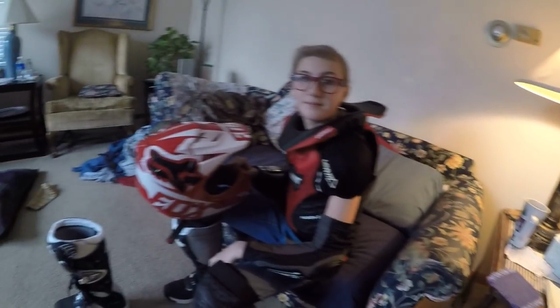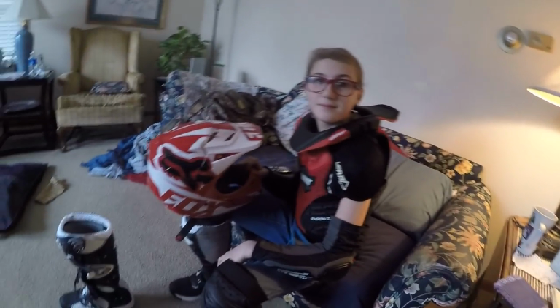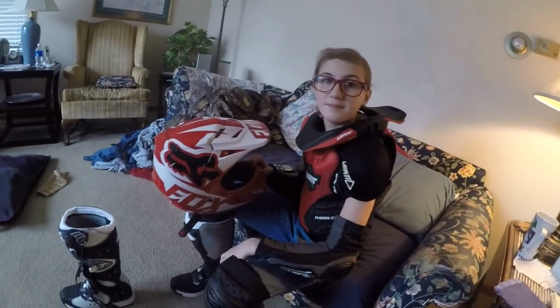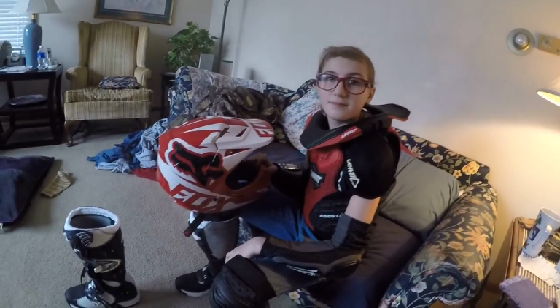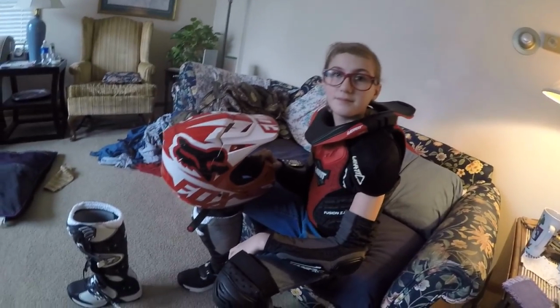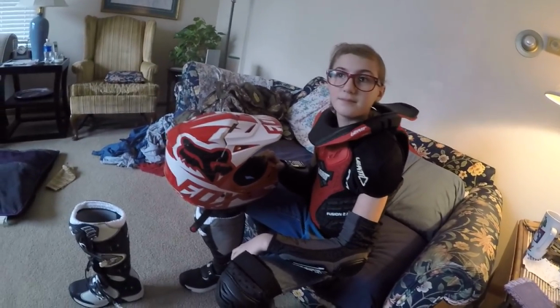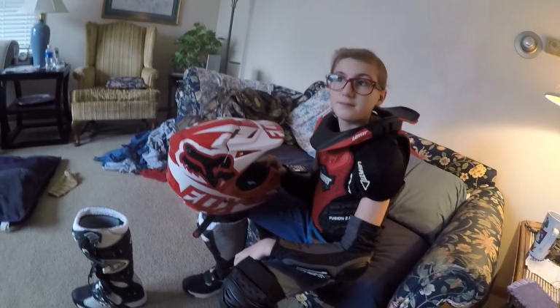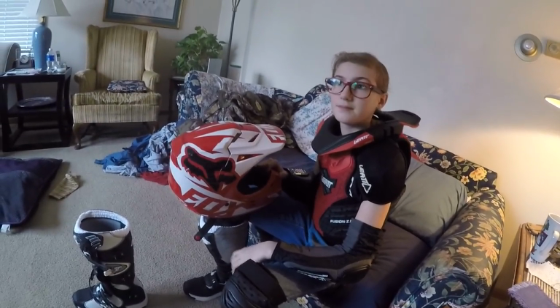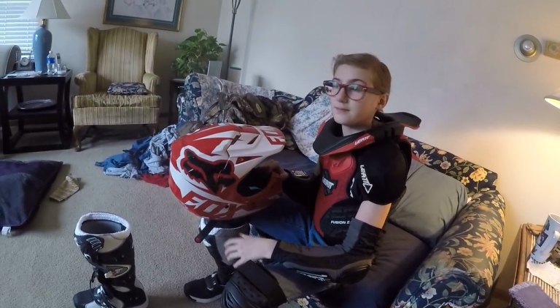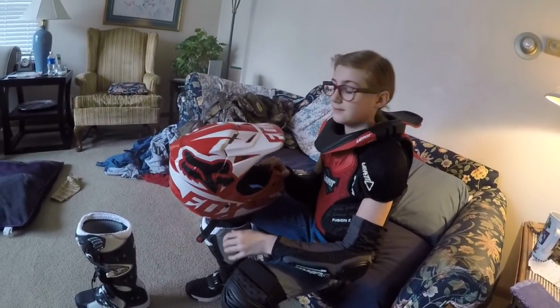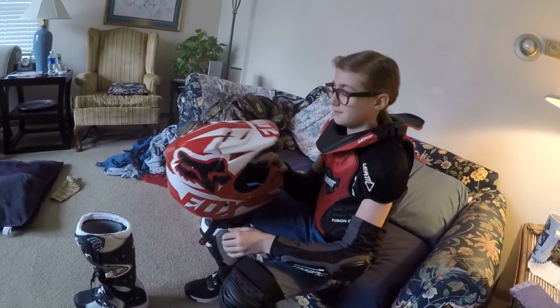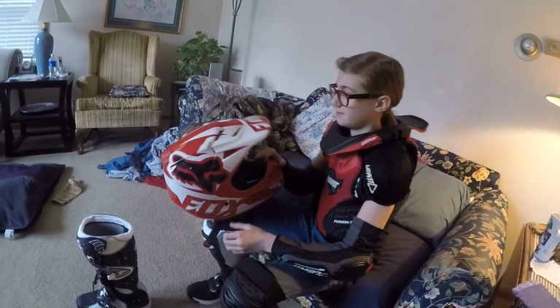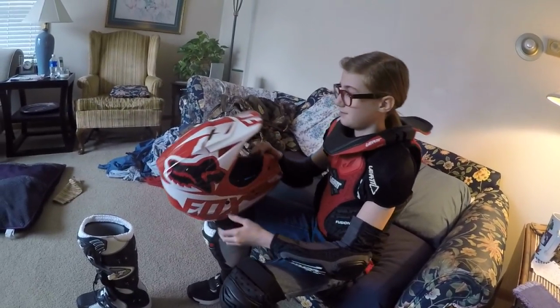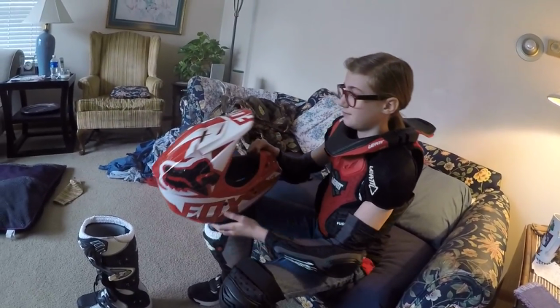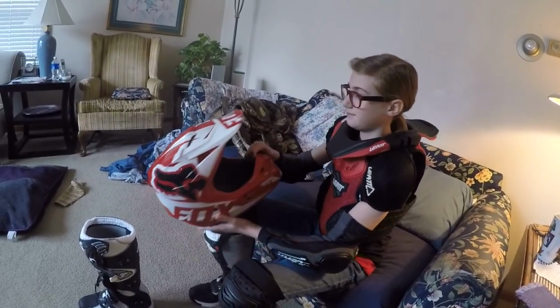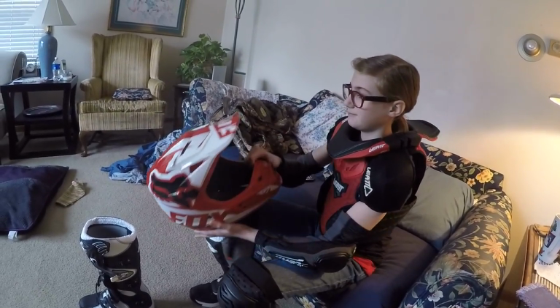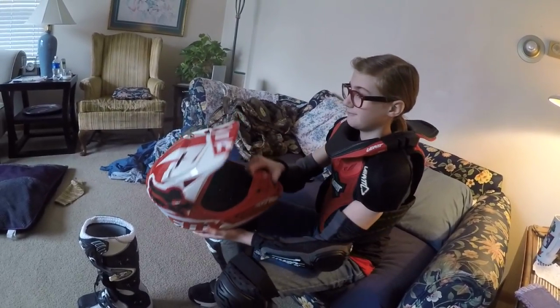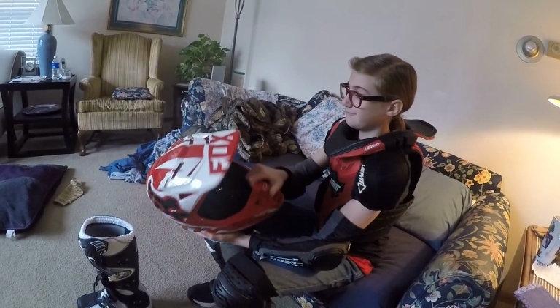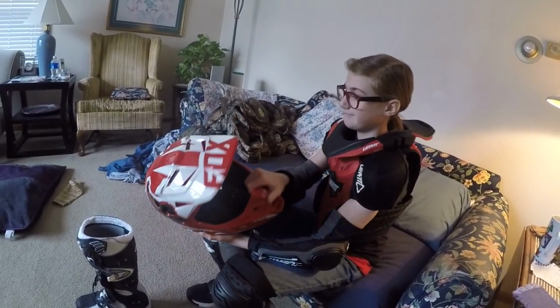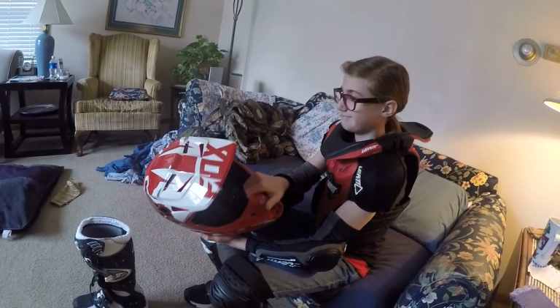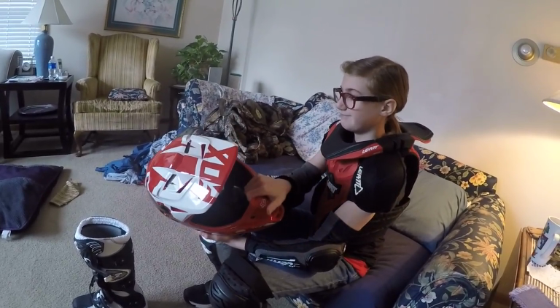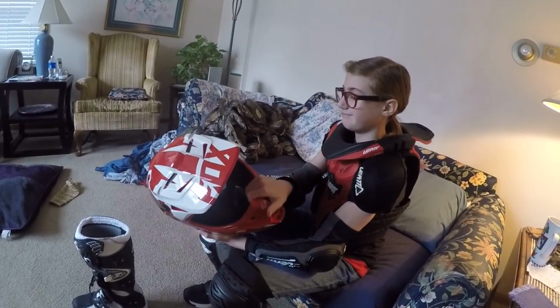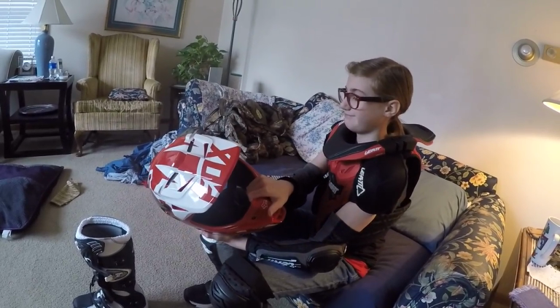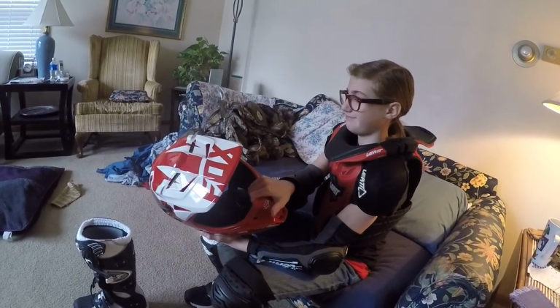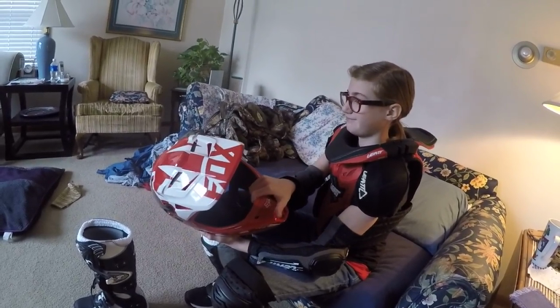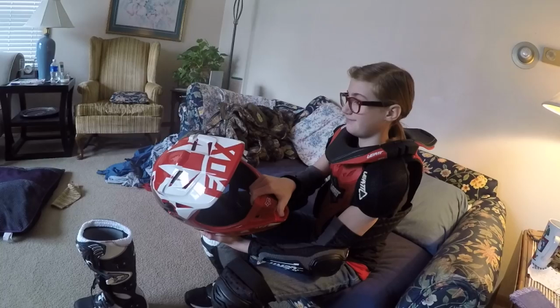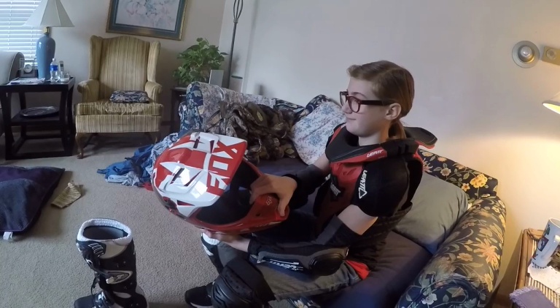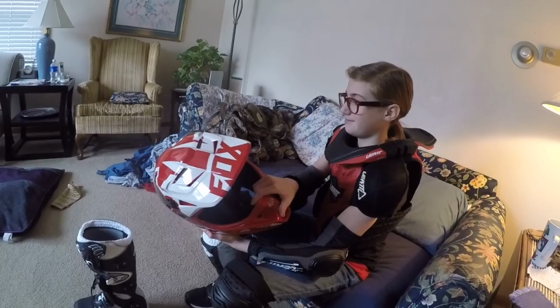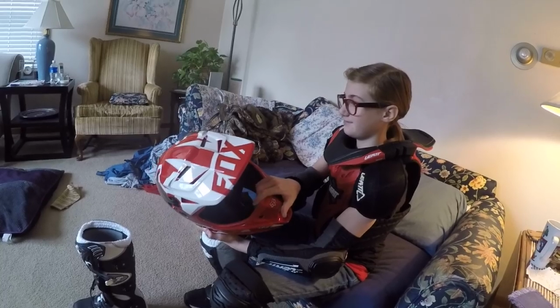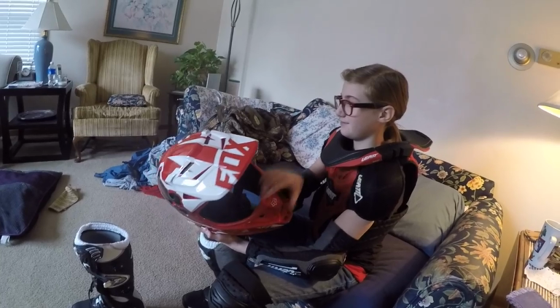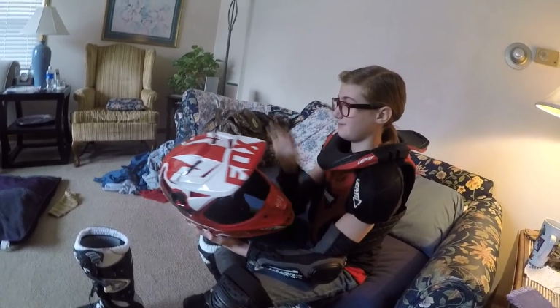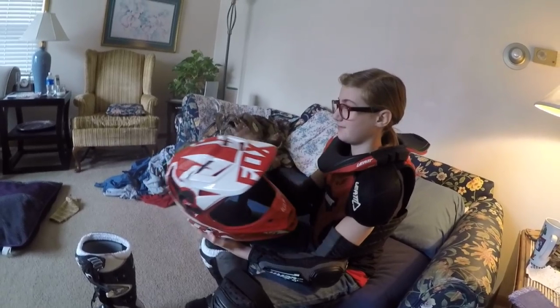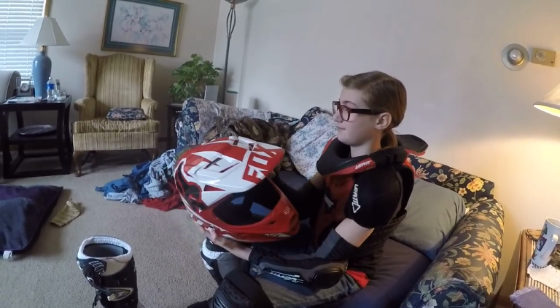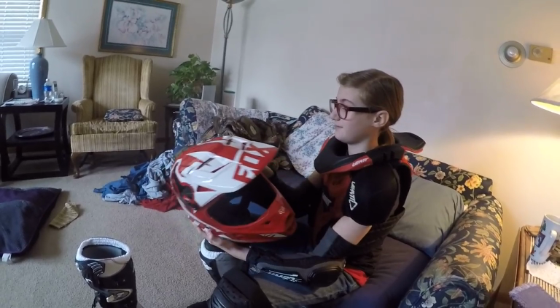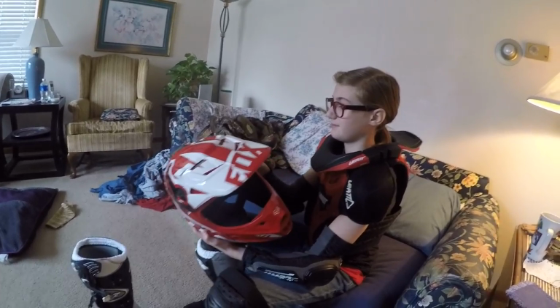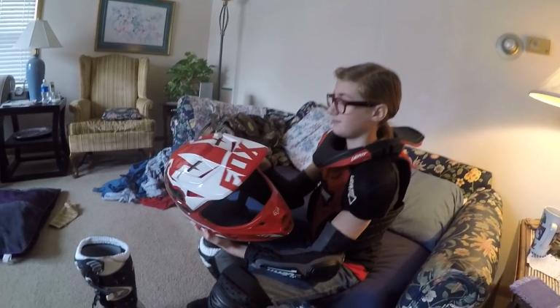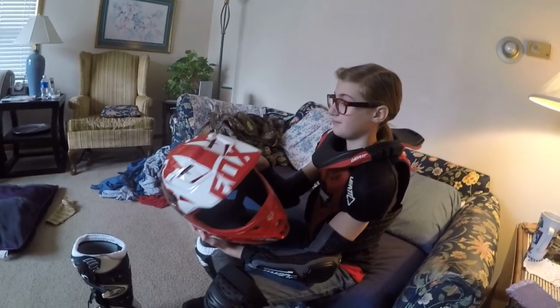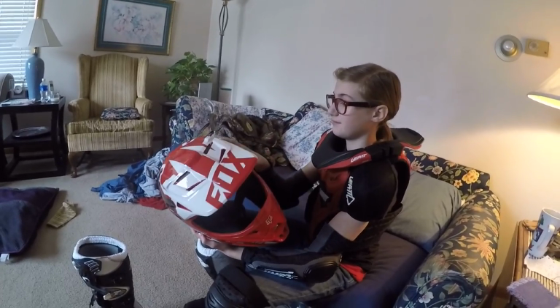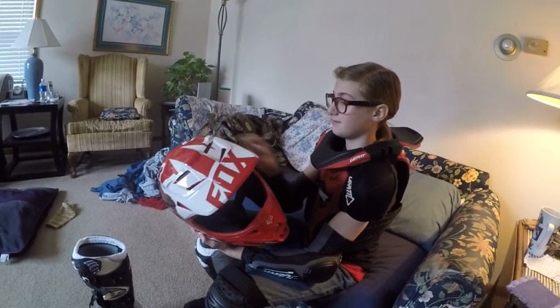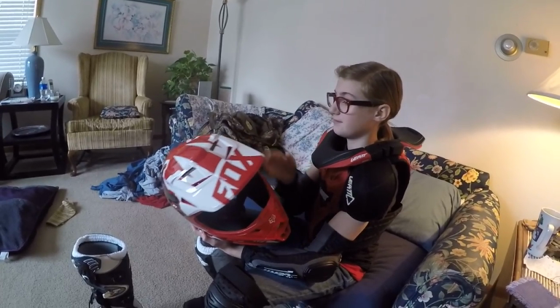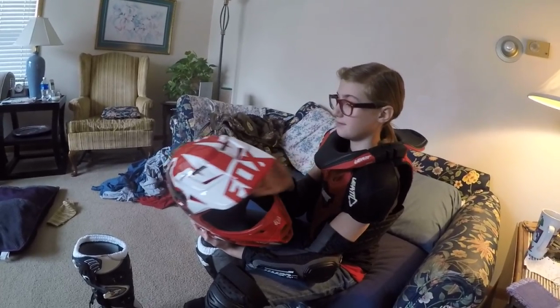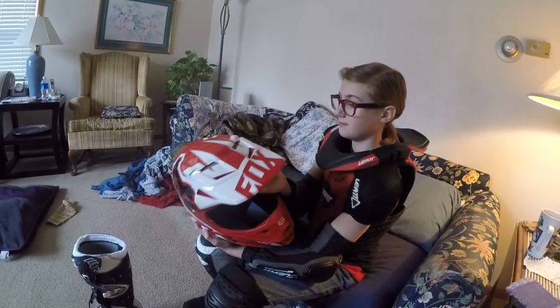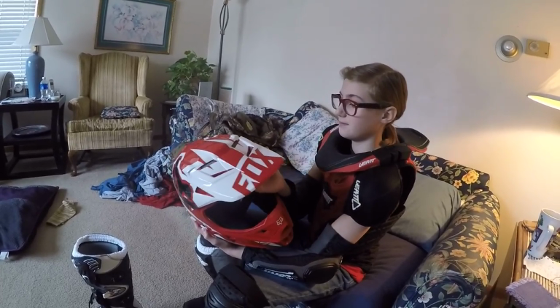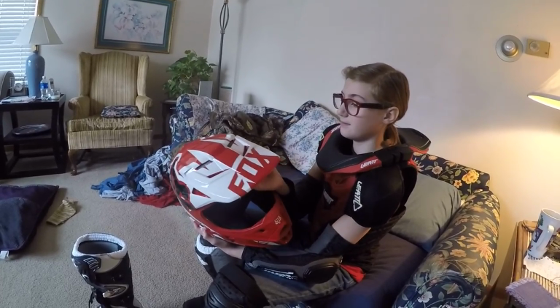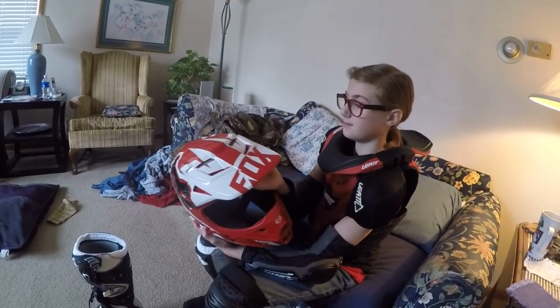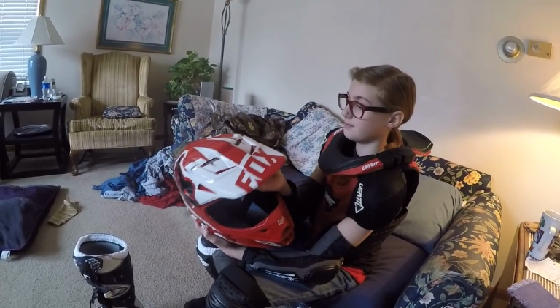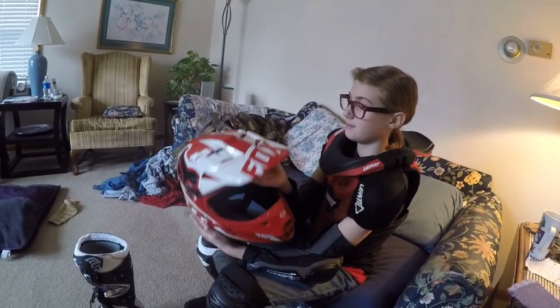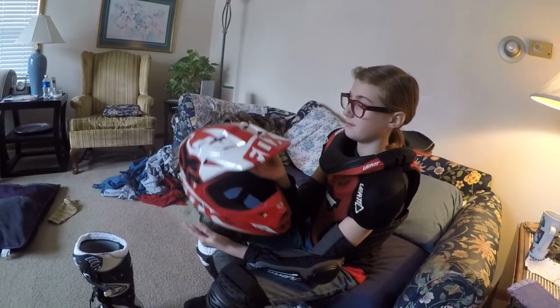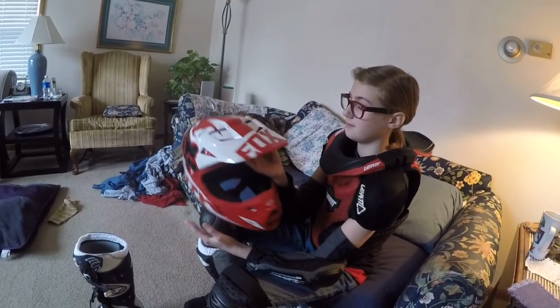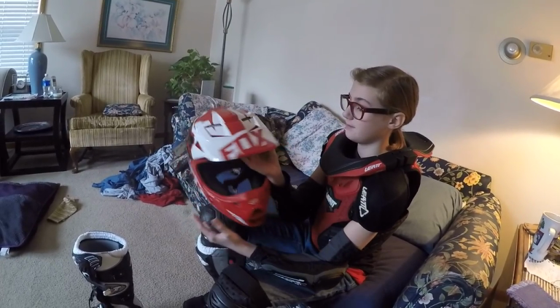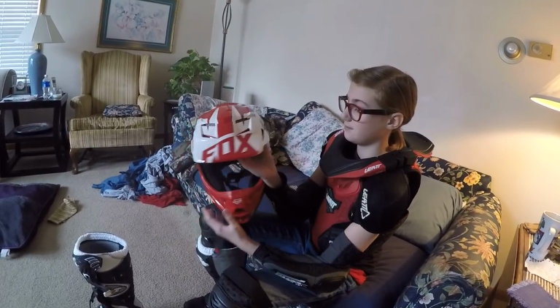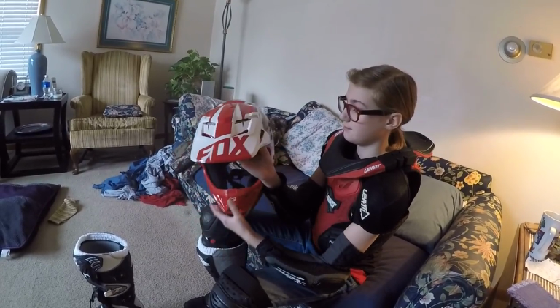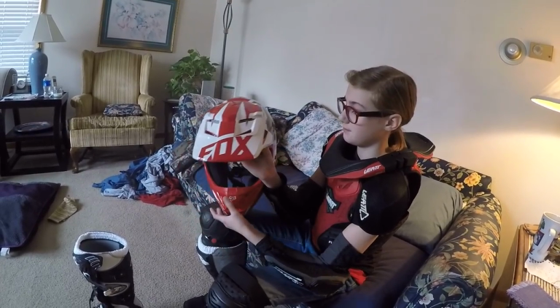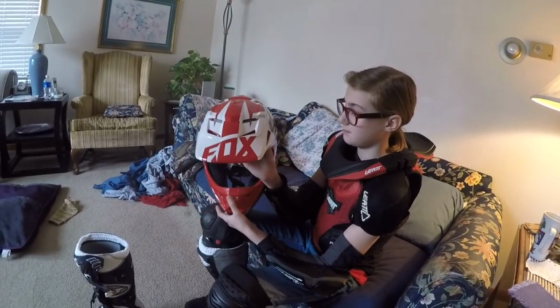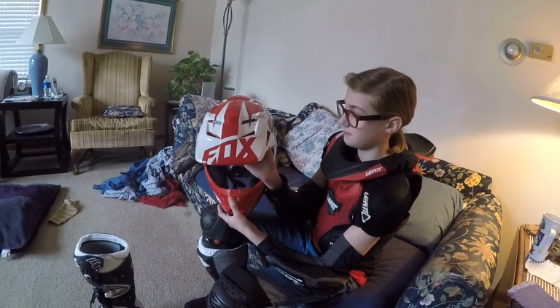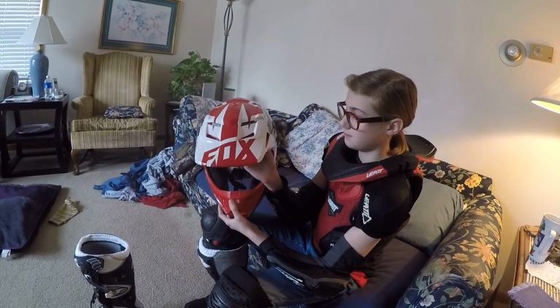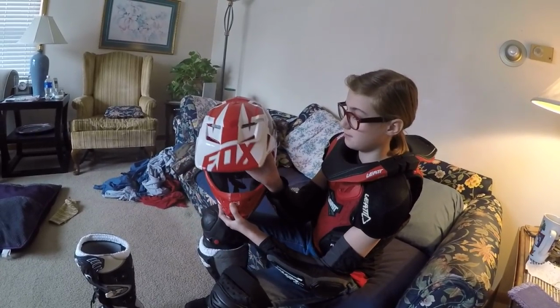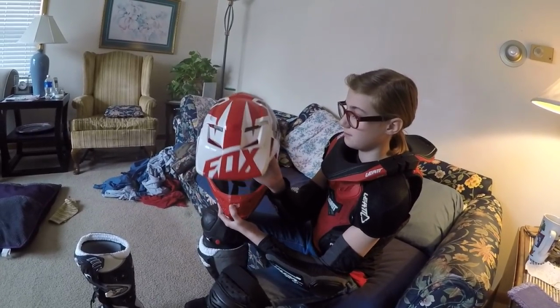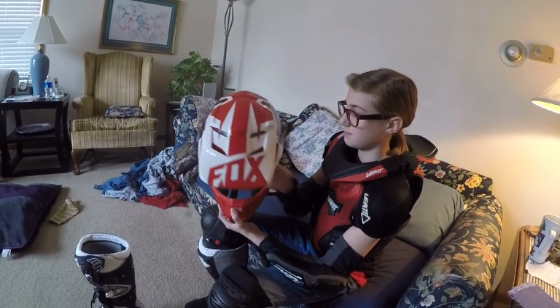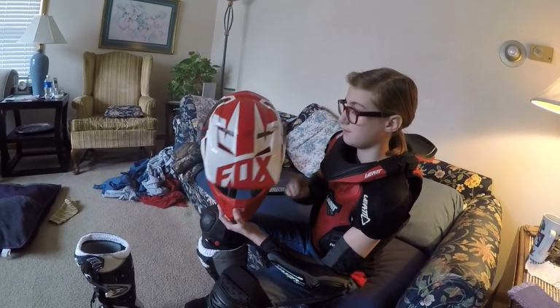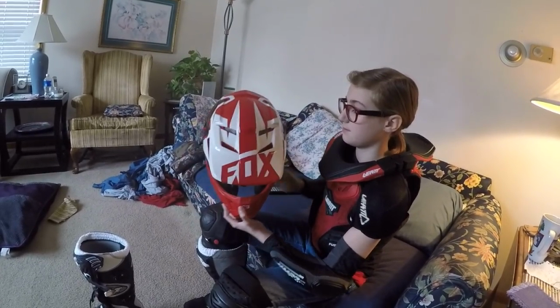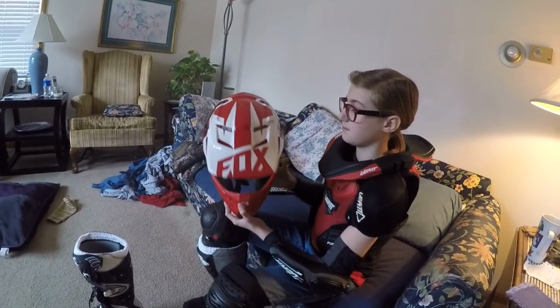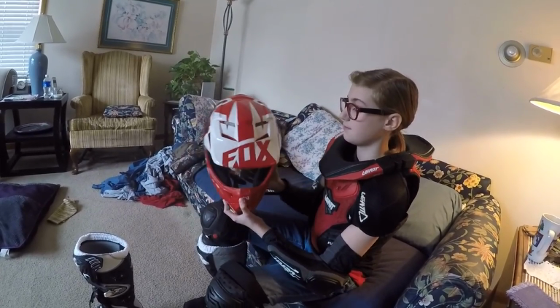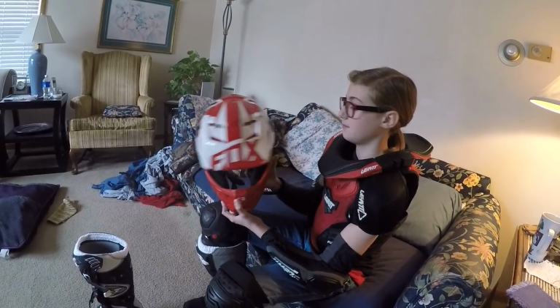And then of course her helmet. Every kid's got to have a helmet — everybody's got to have one. I just think it's silly to ride without one.